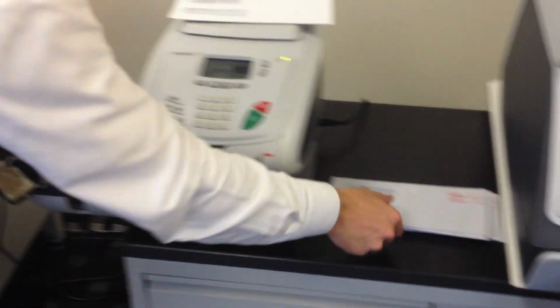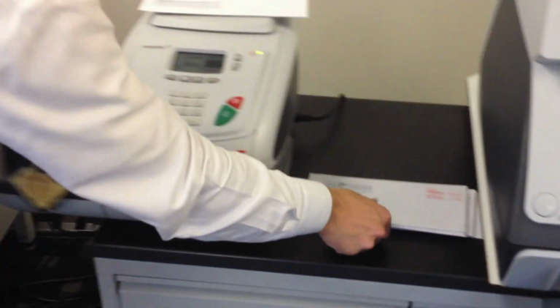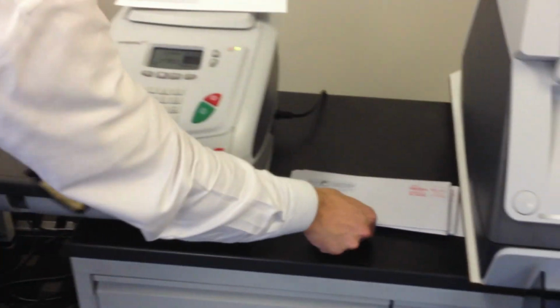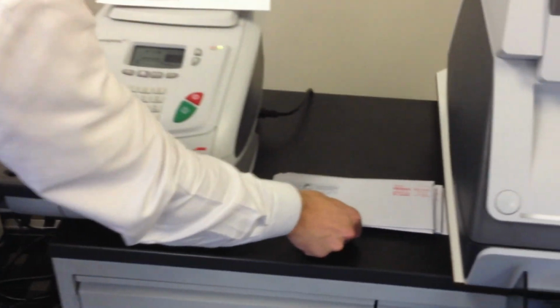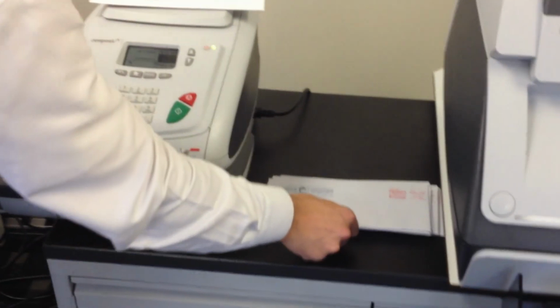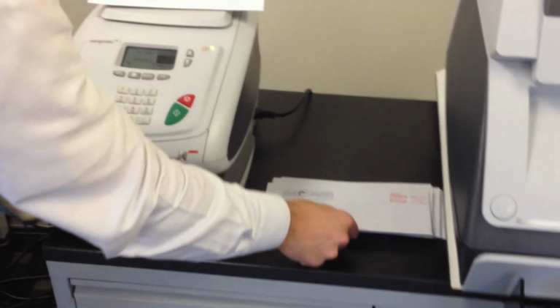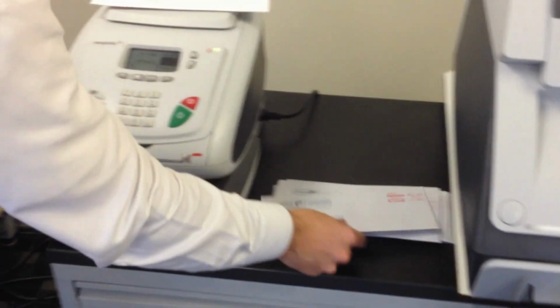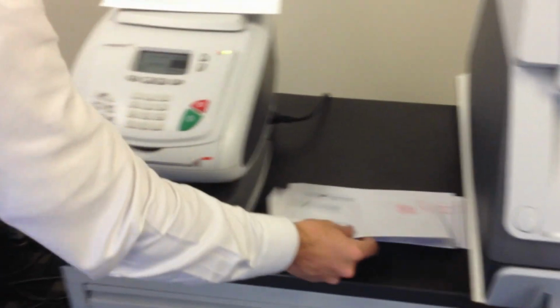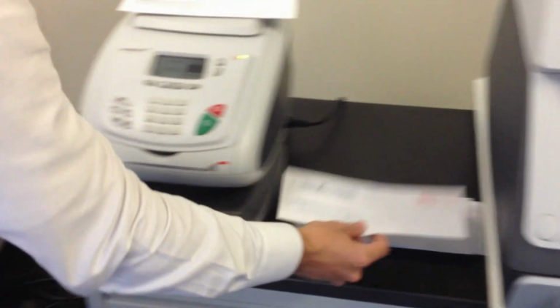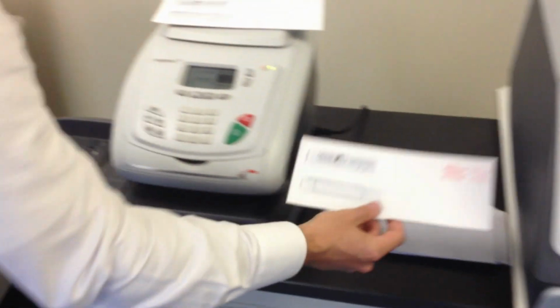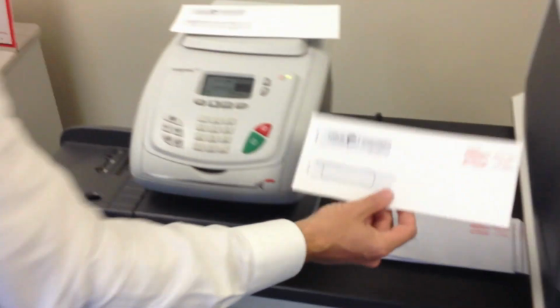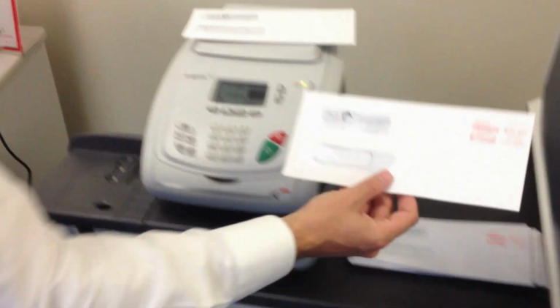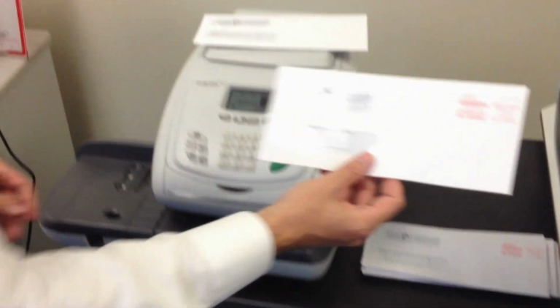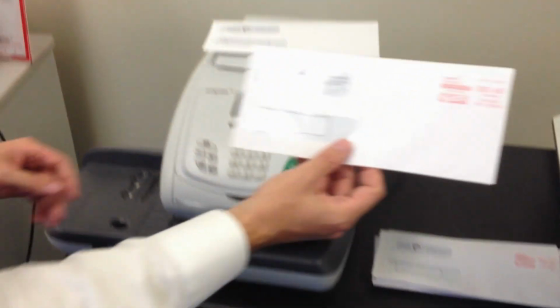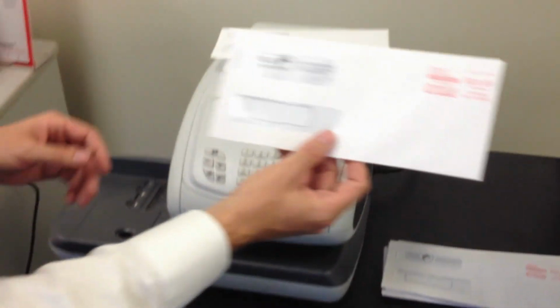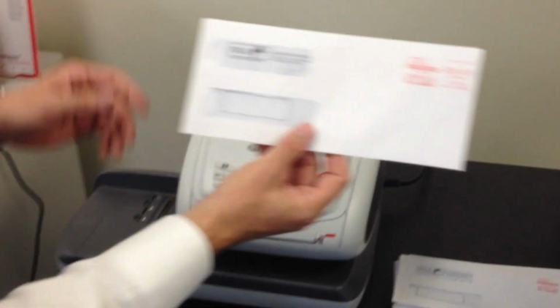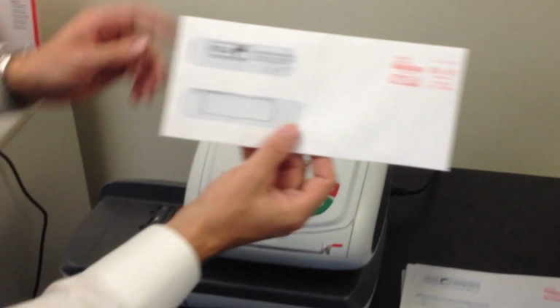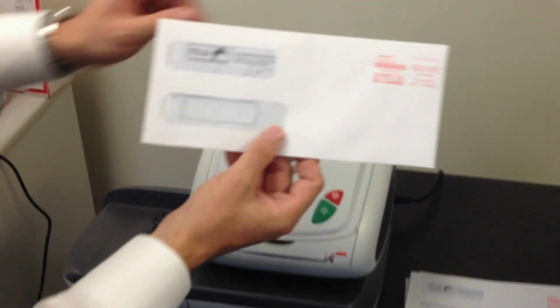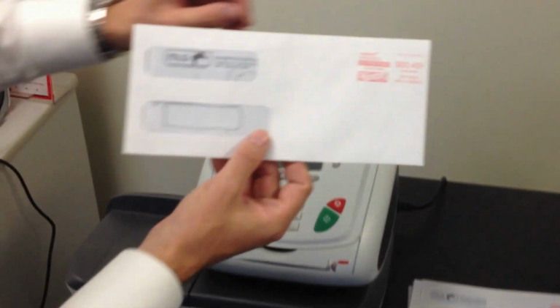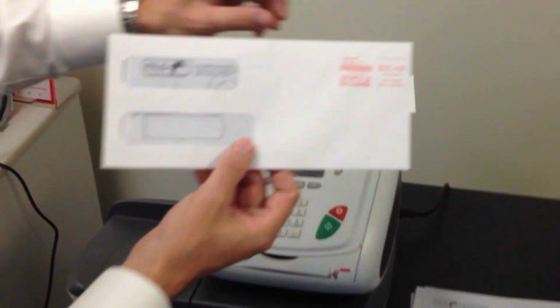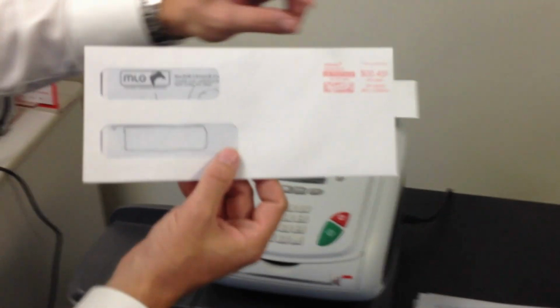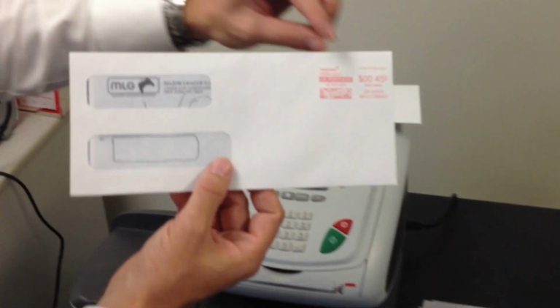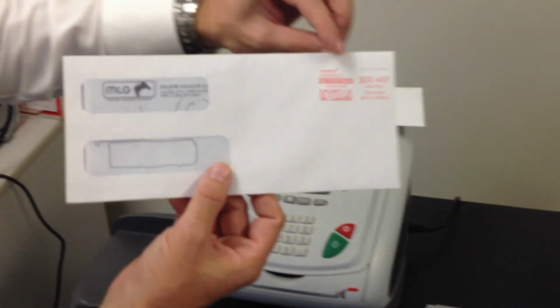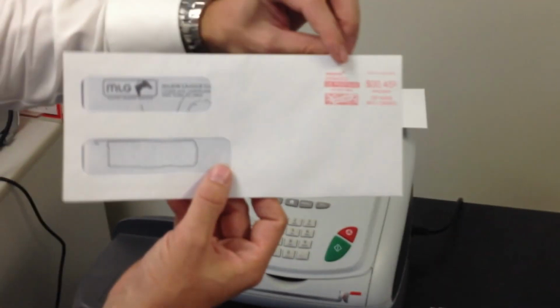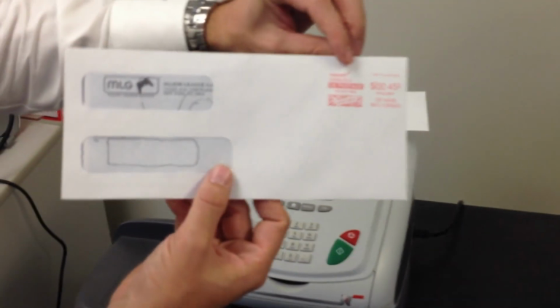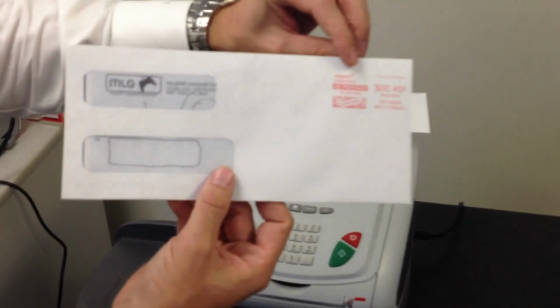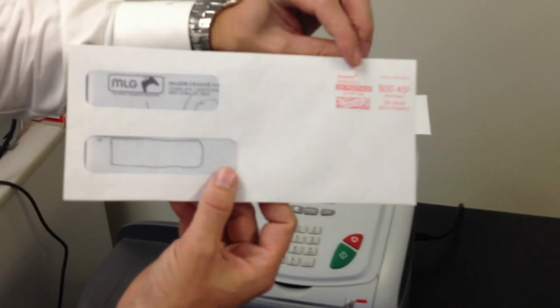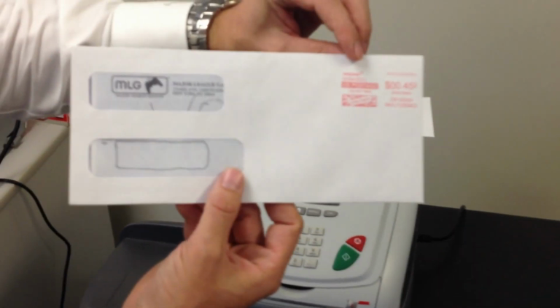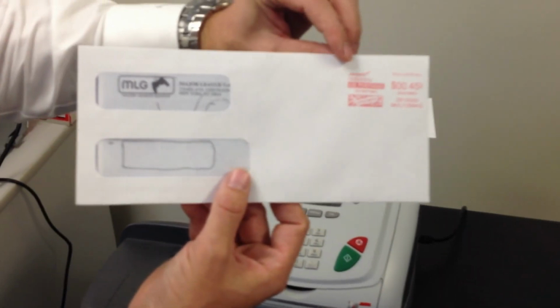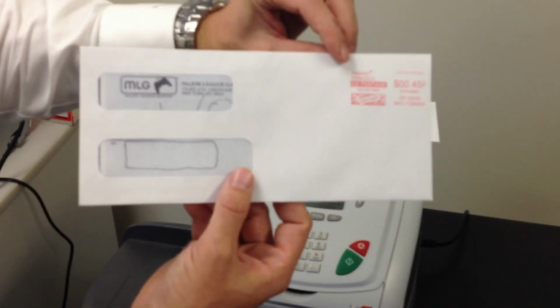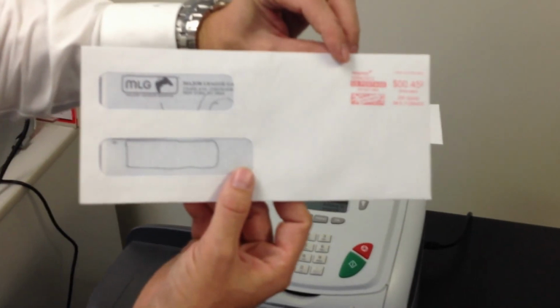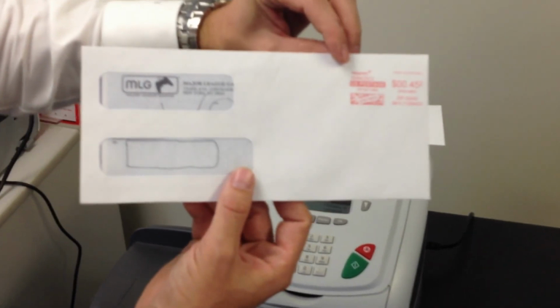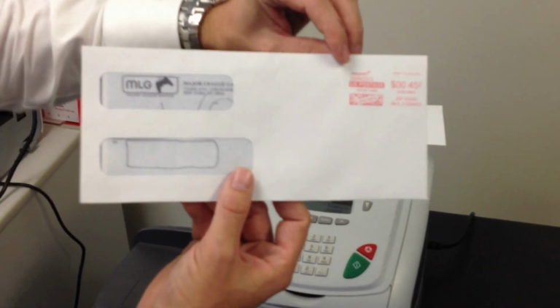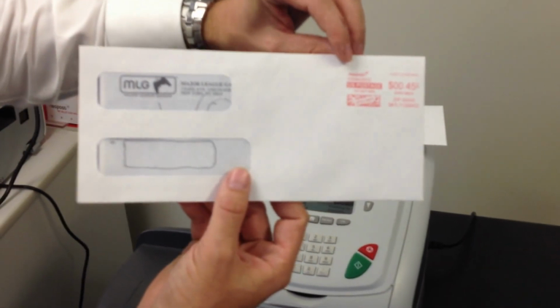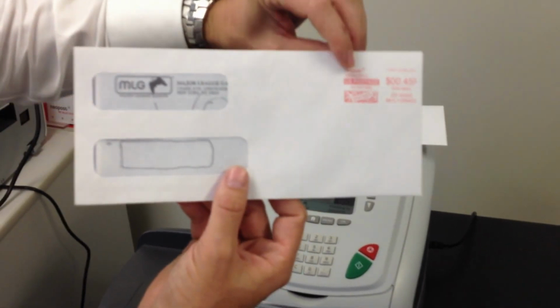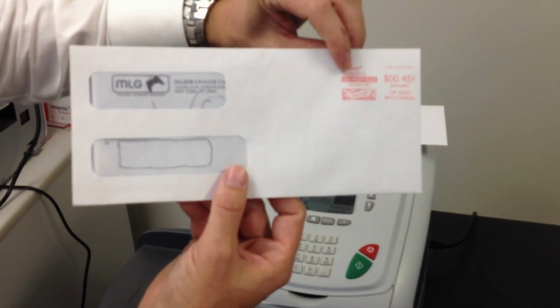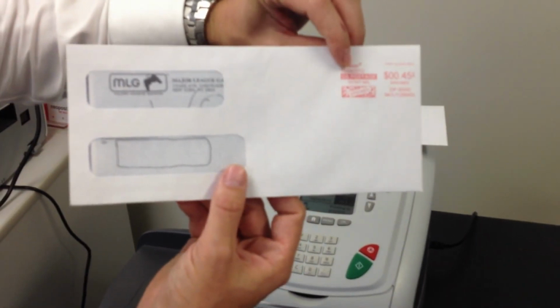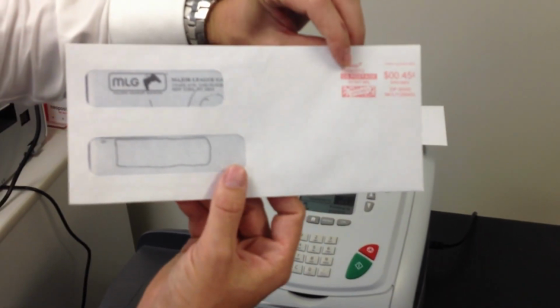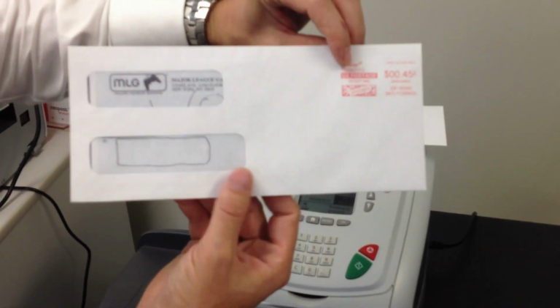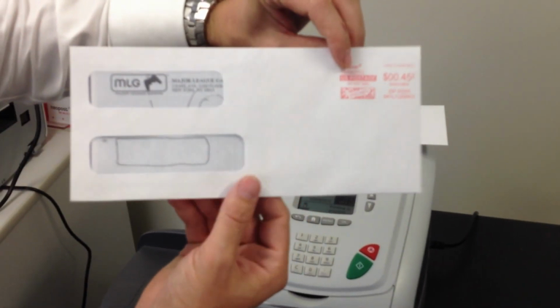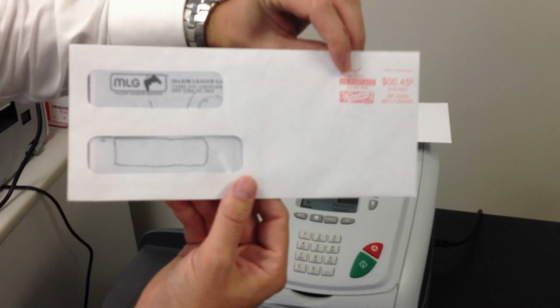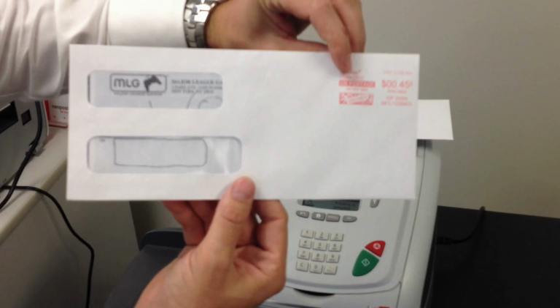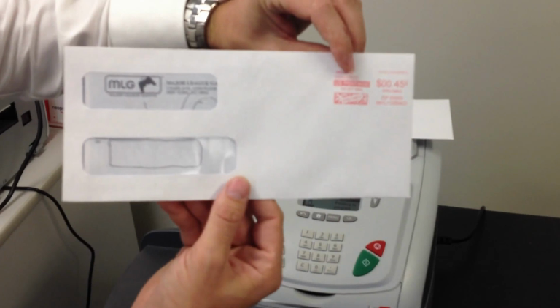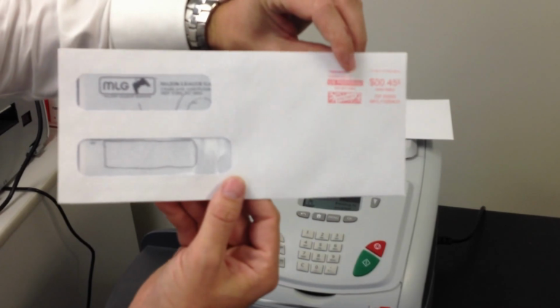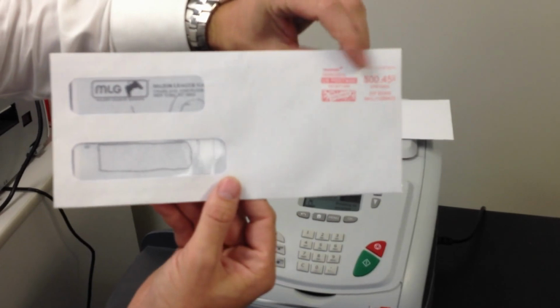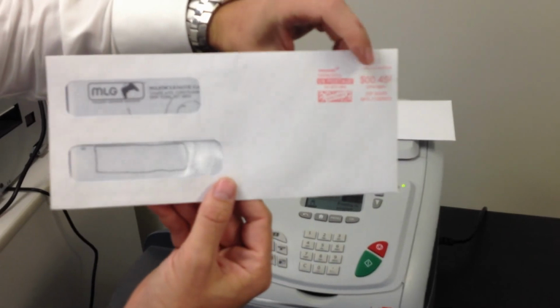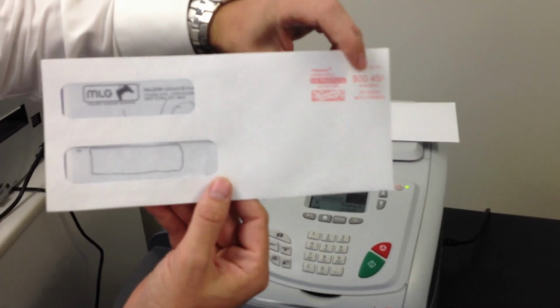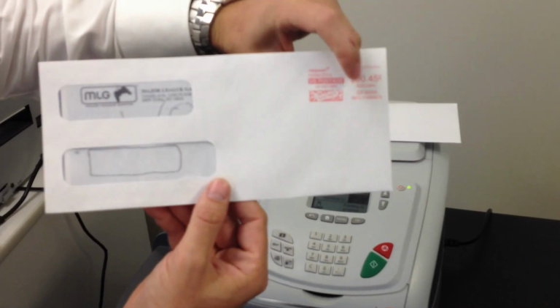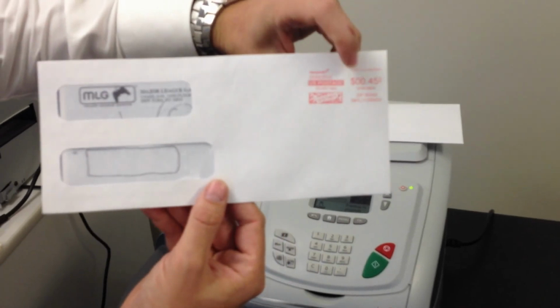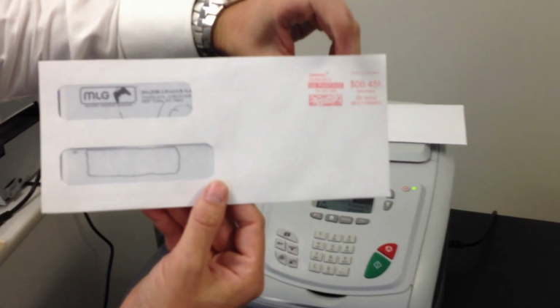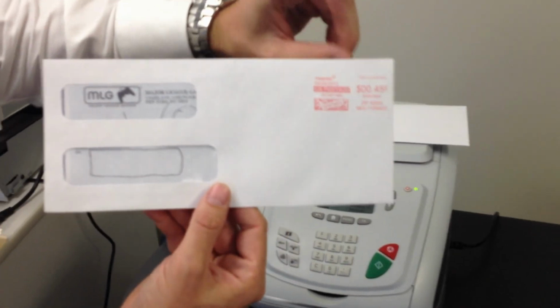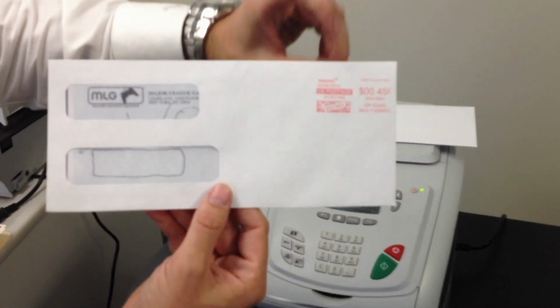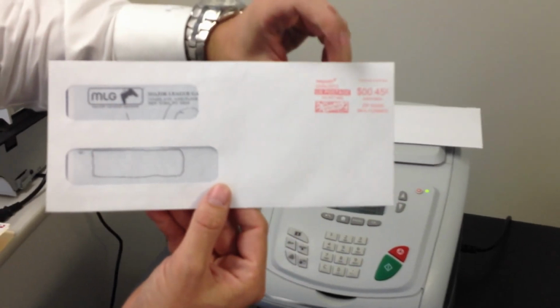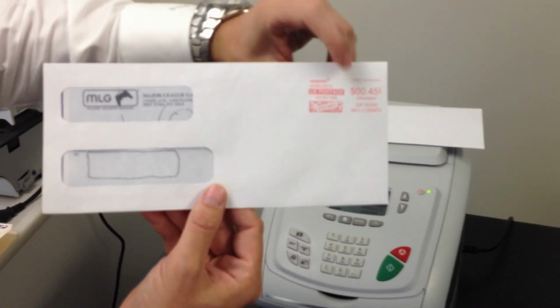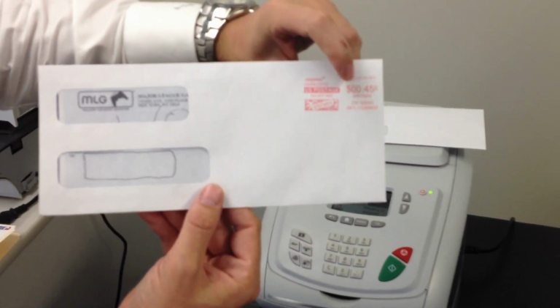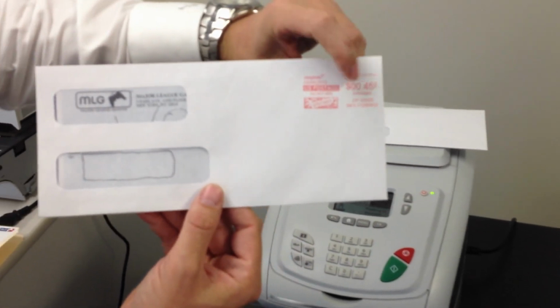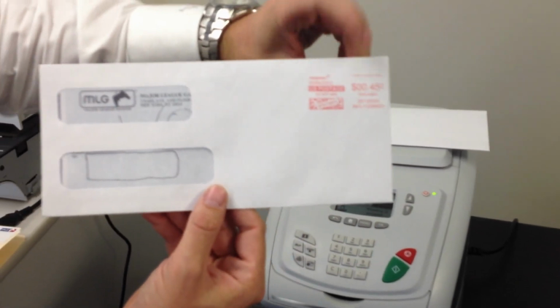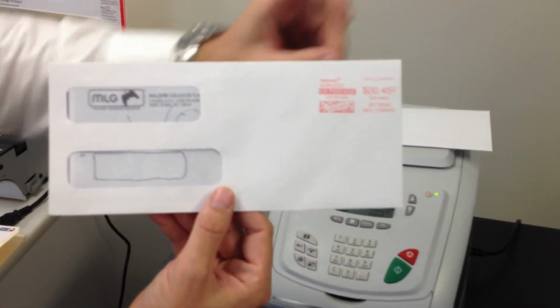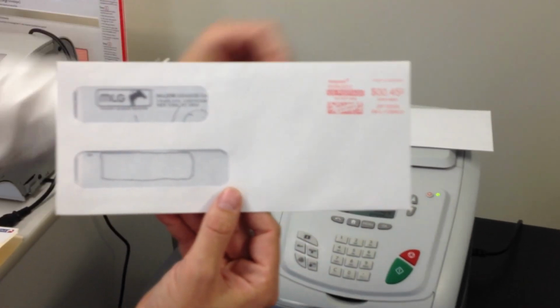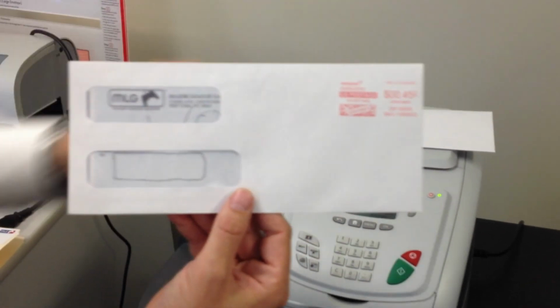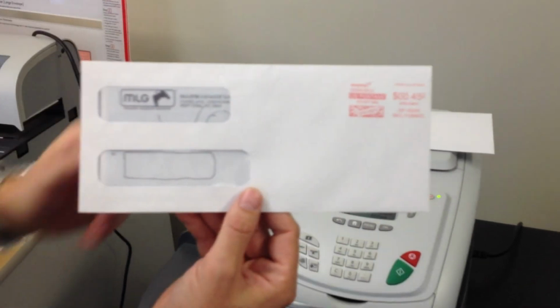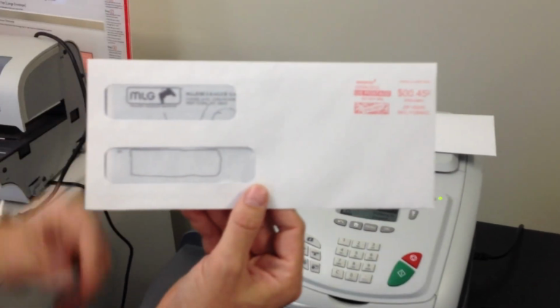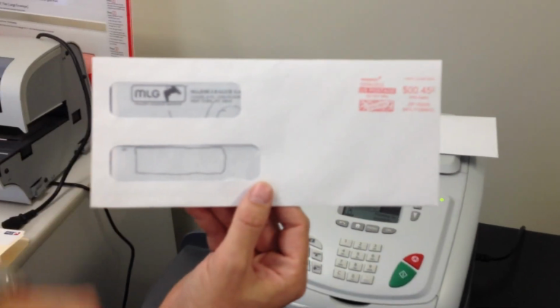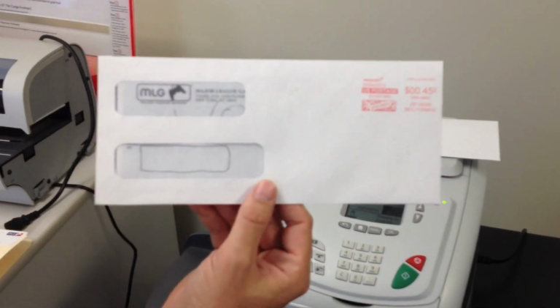As you'll see, the indicia shows 45 cents with today's date and your meter serial number and zip code.